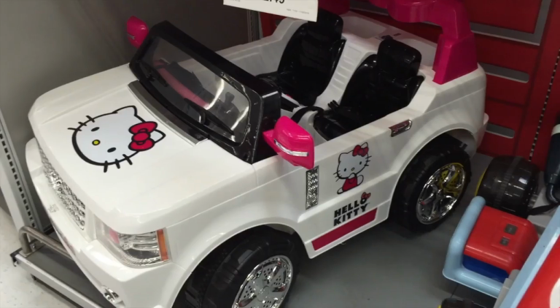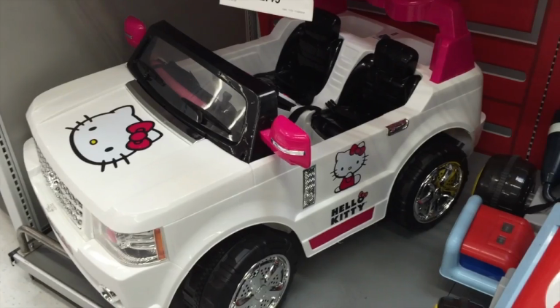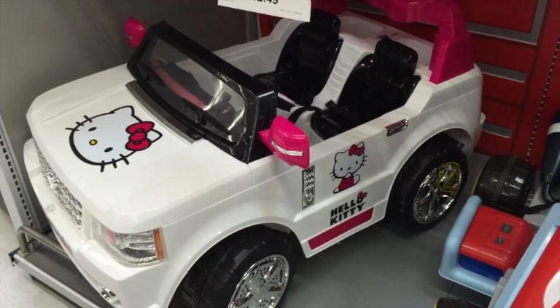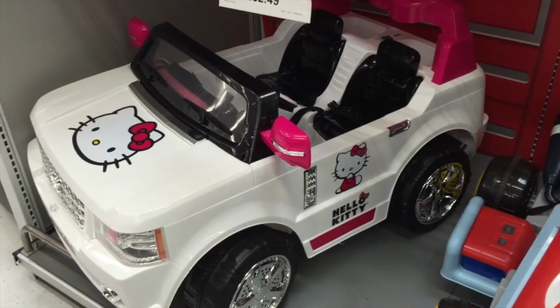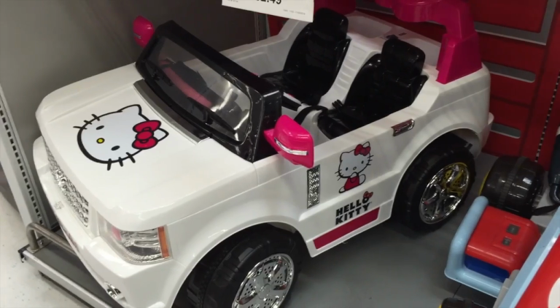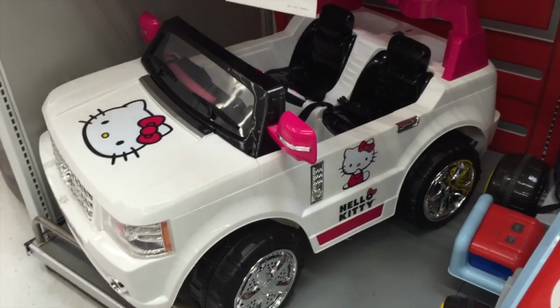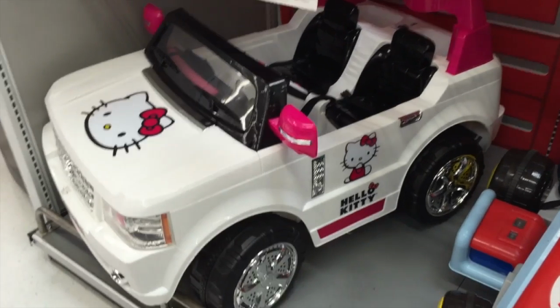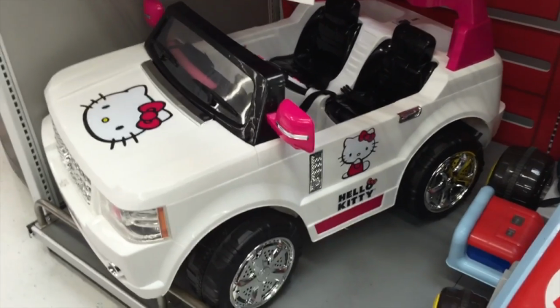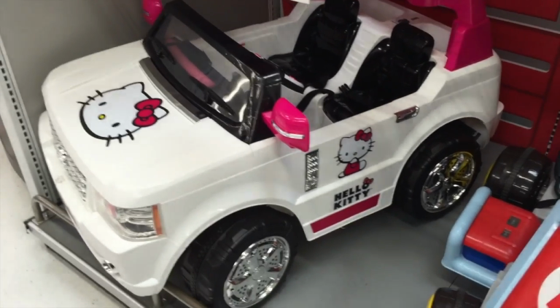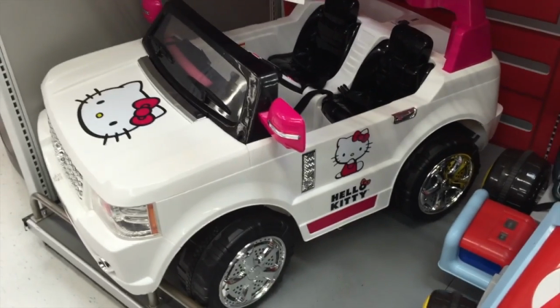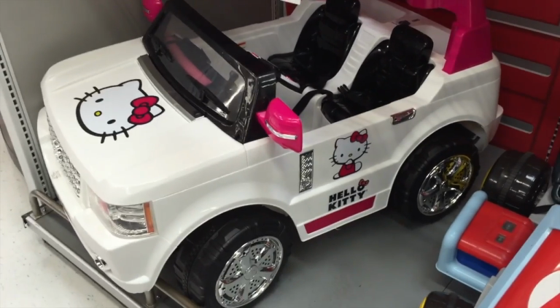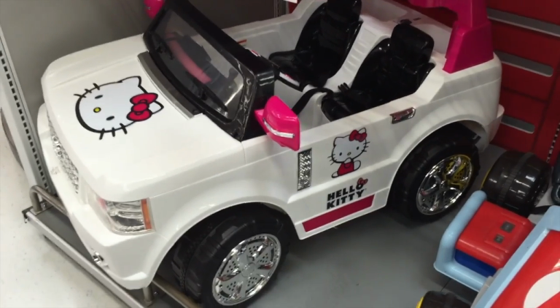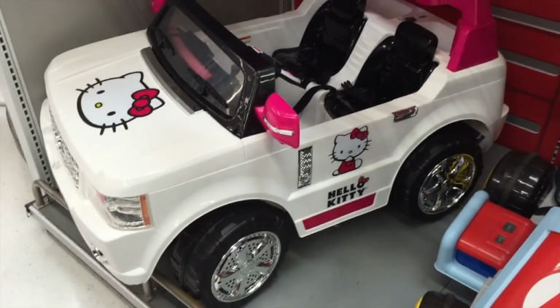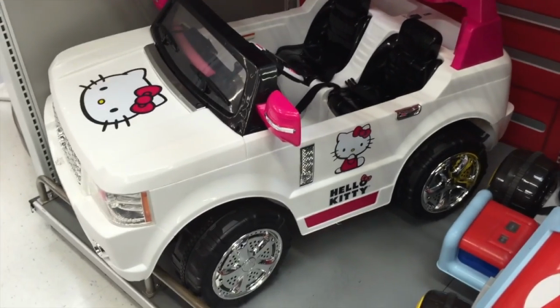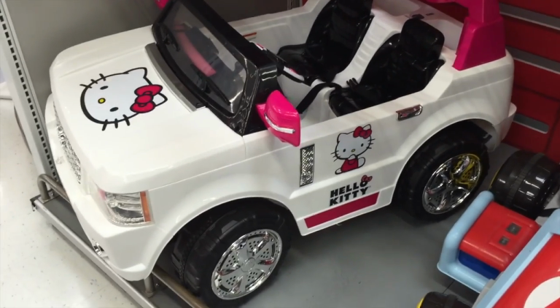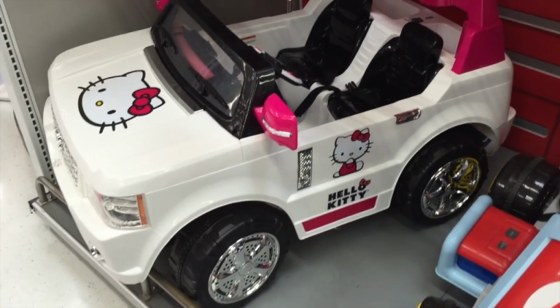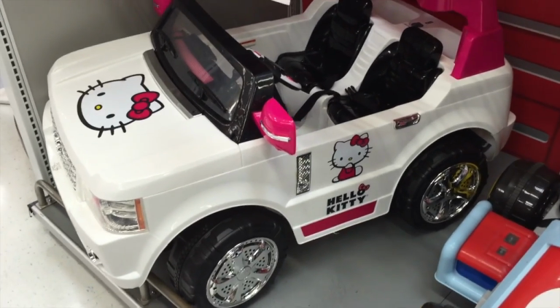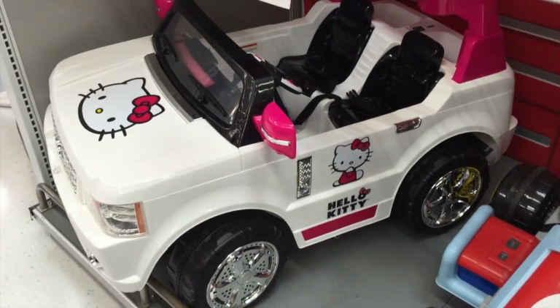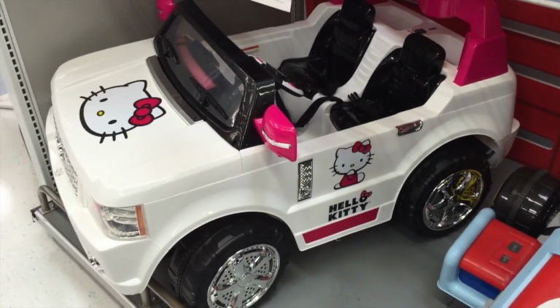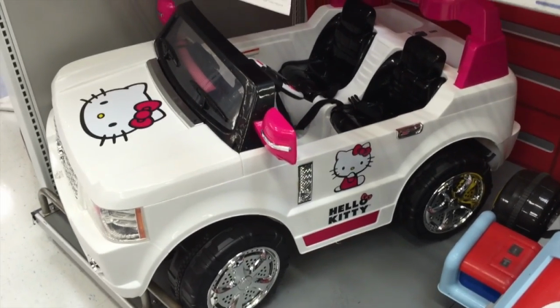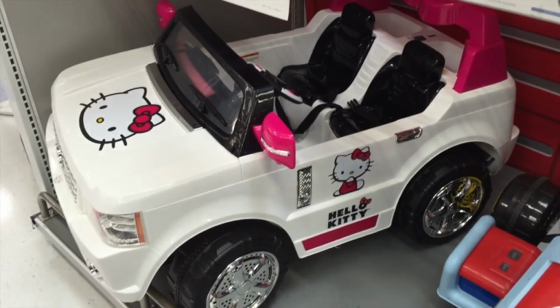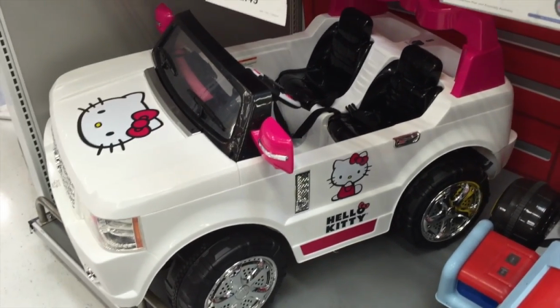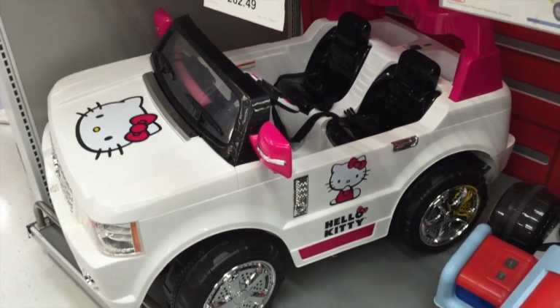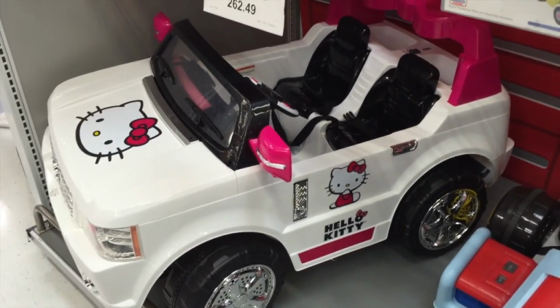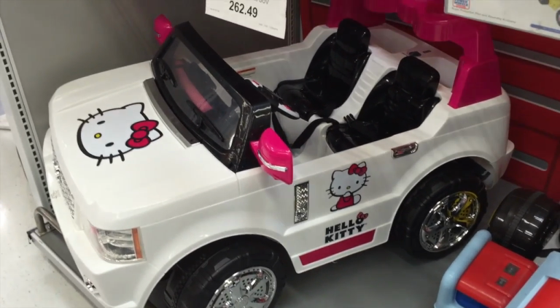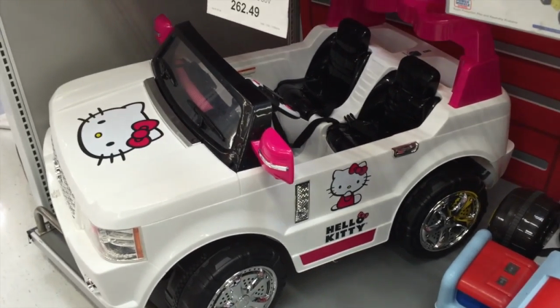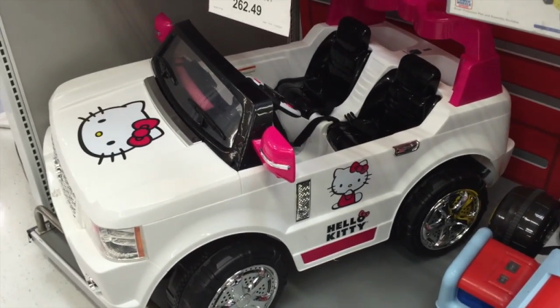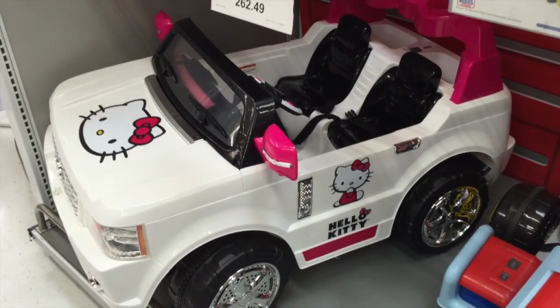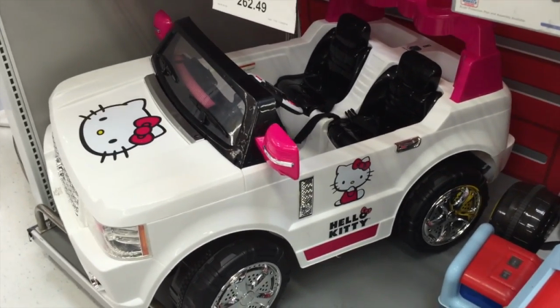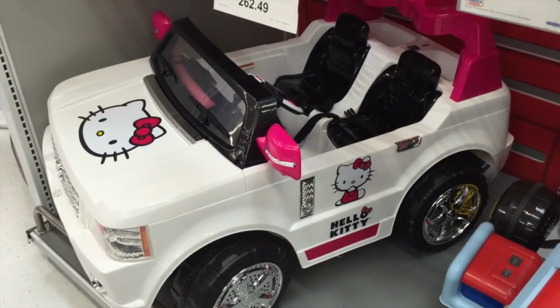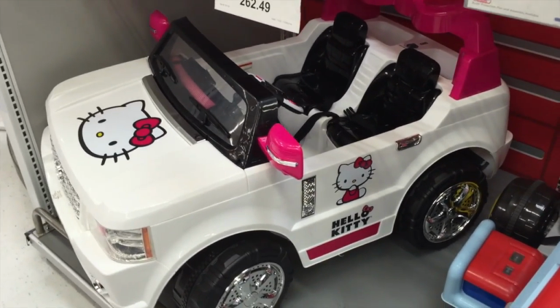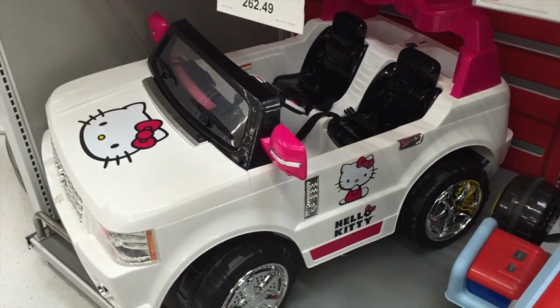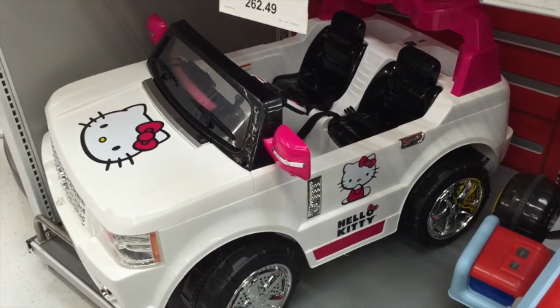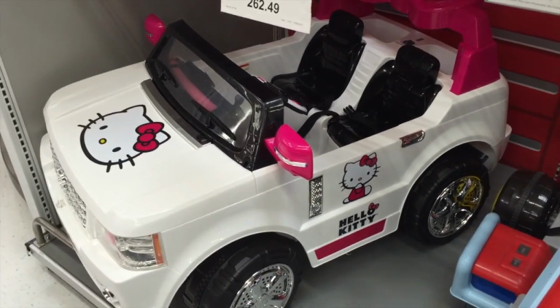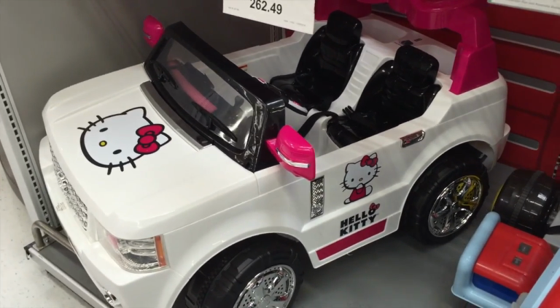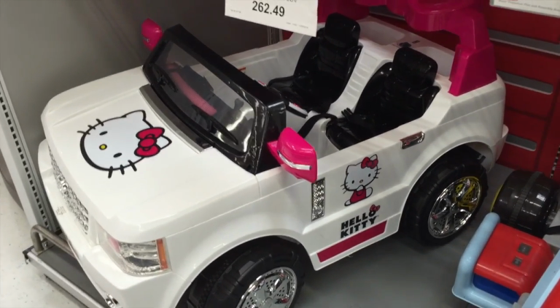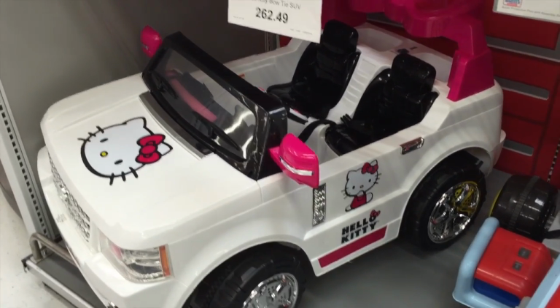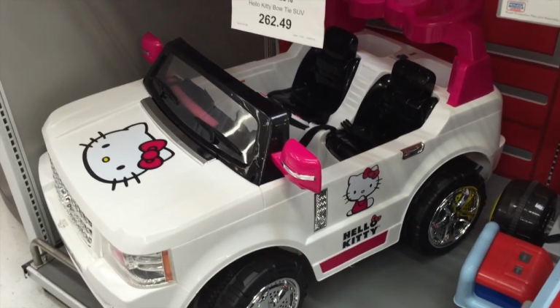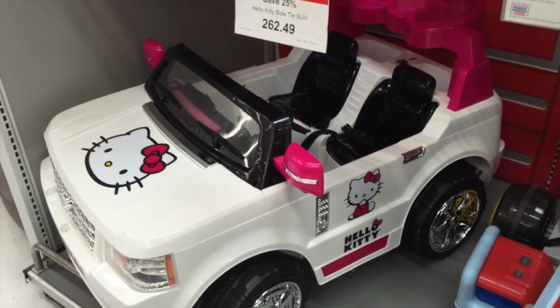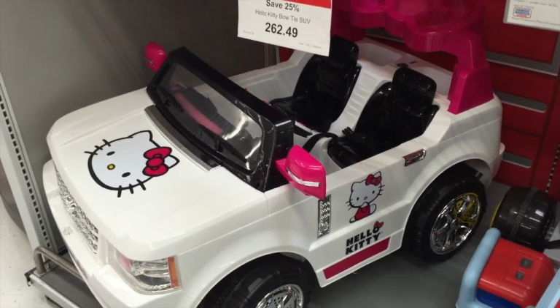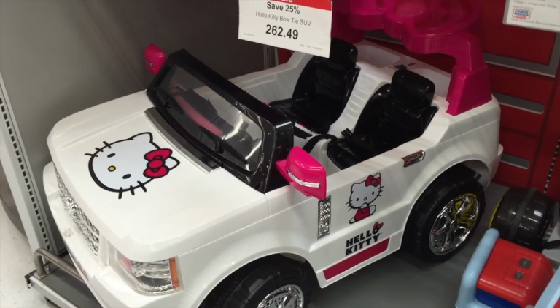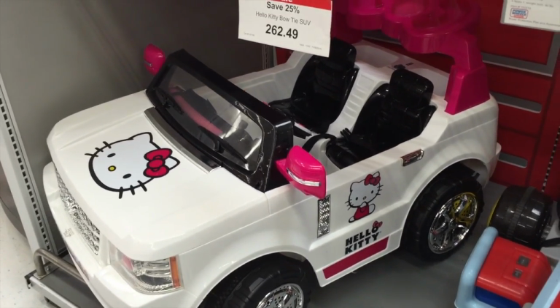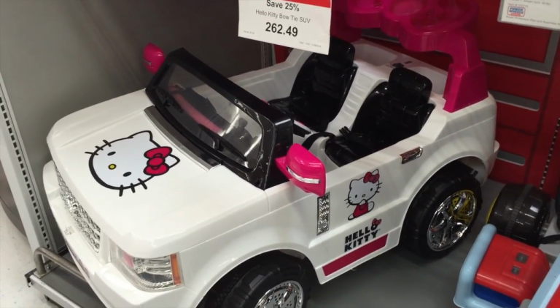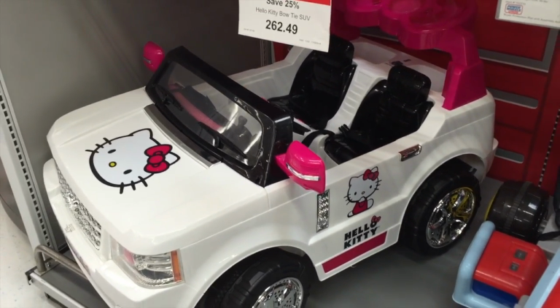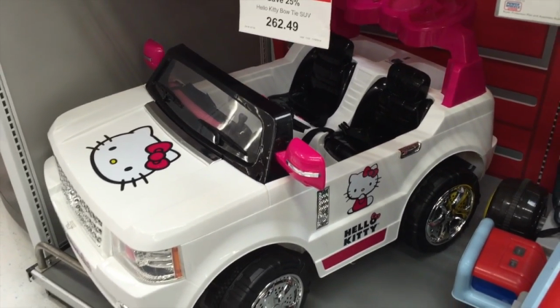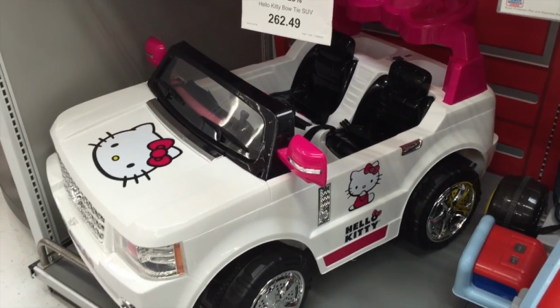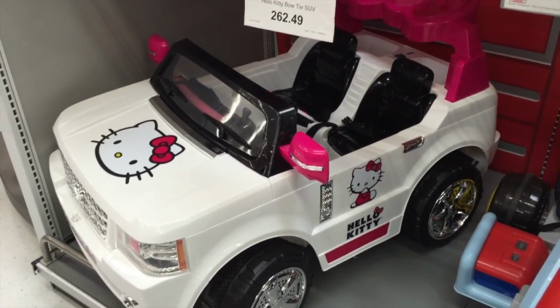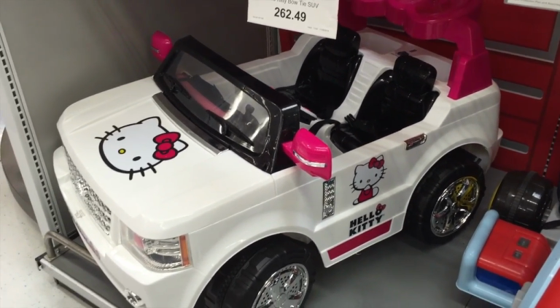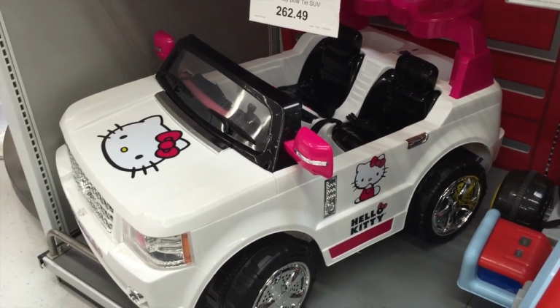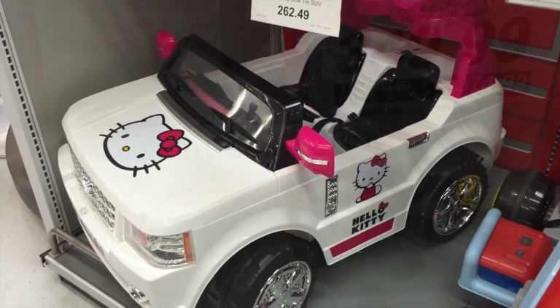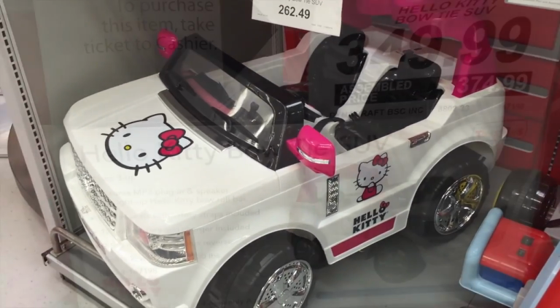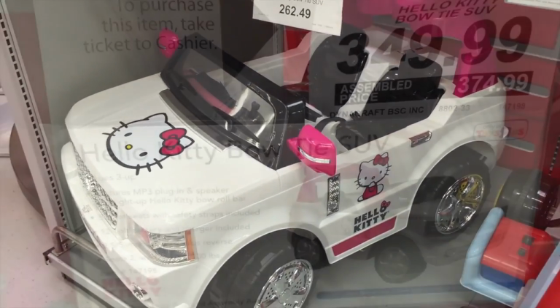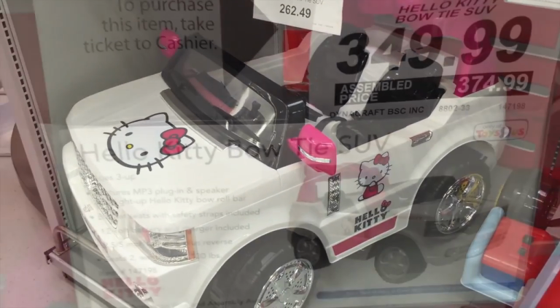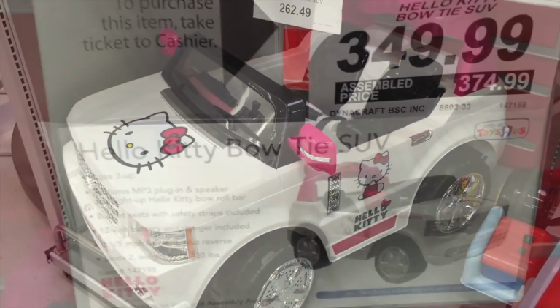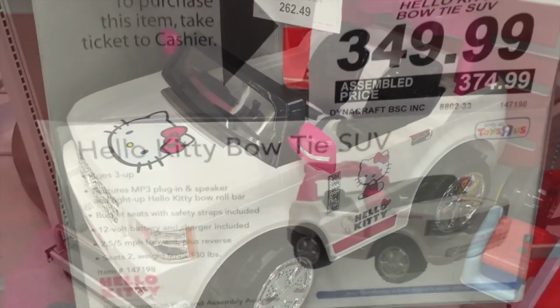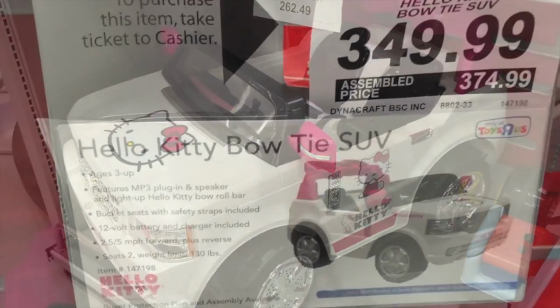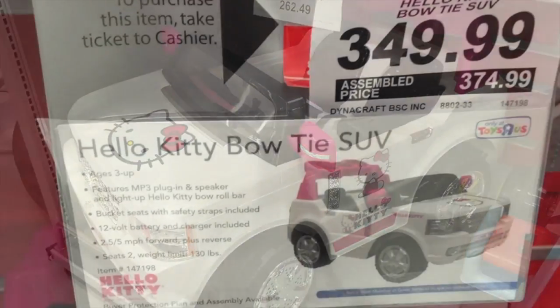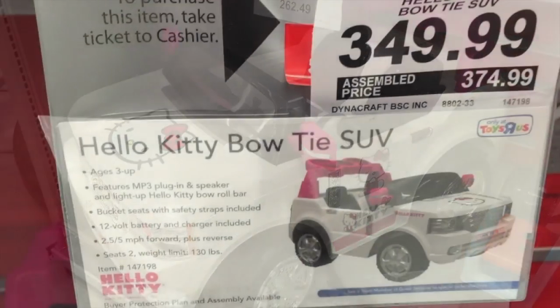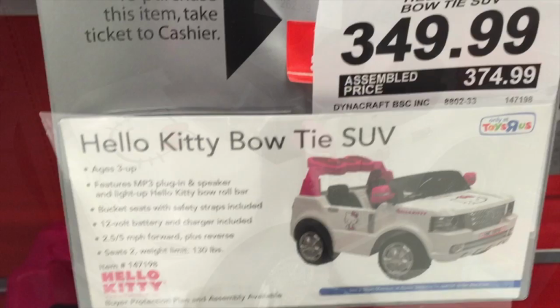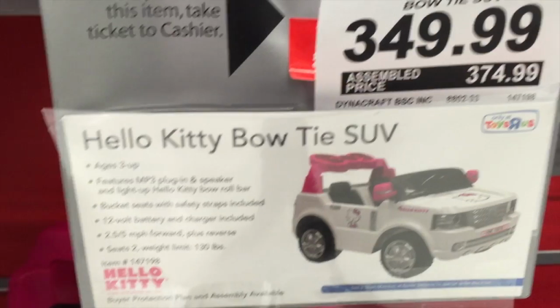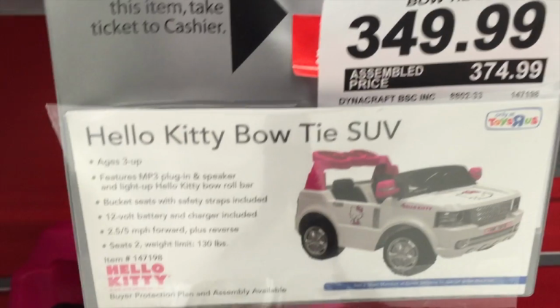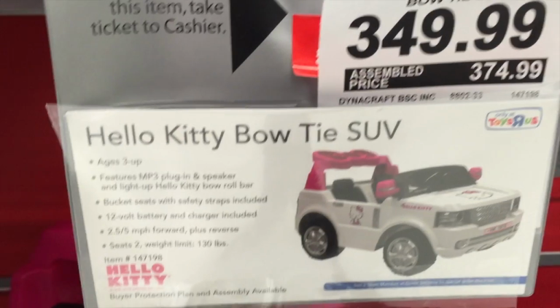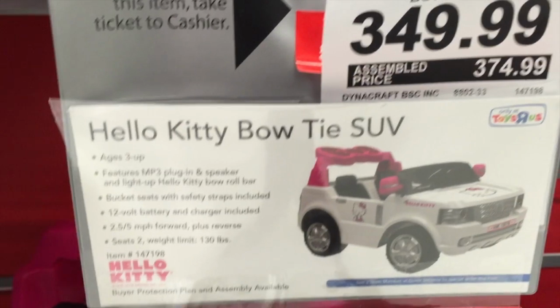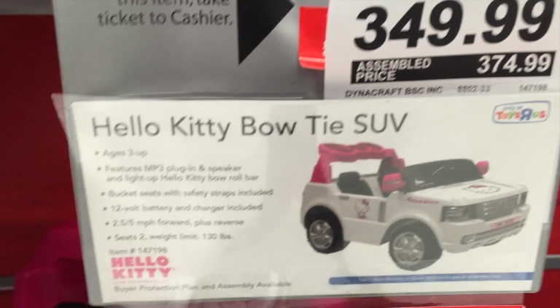Hey guys, welcome back to Top Shelf Toys. Check this out — this is the Hello Kitty Bowtie SUV ride-on toy.